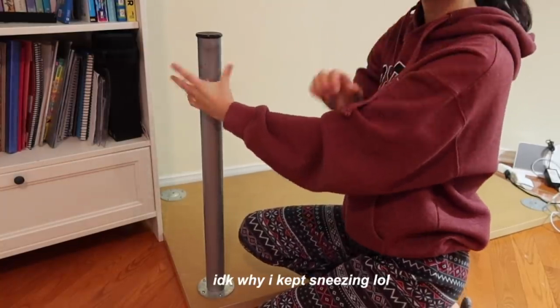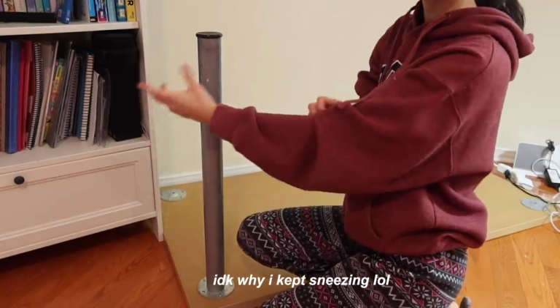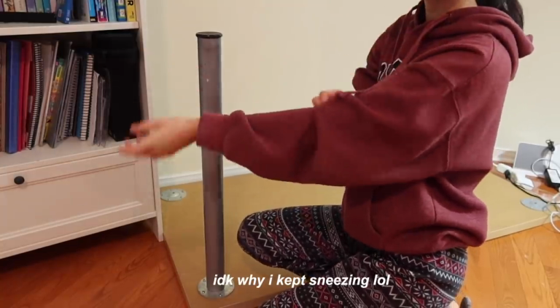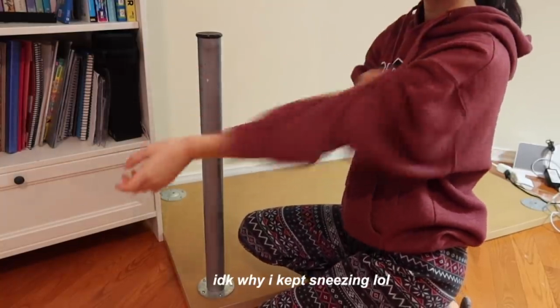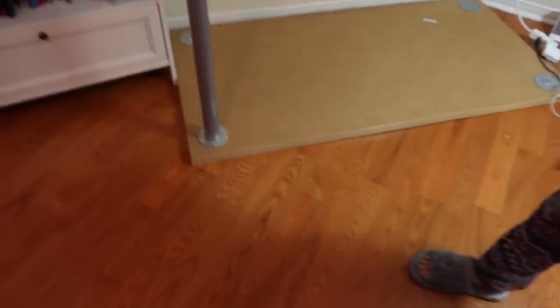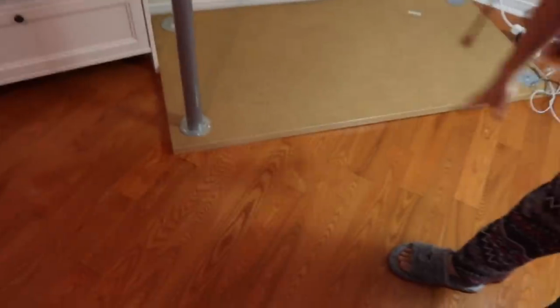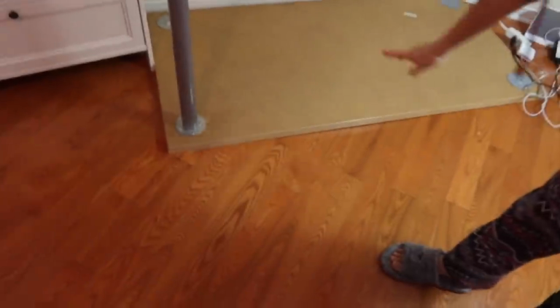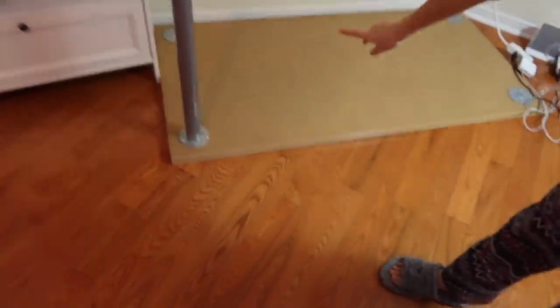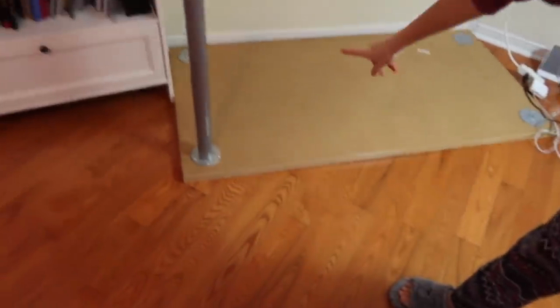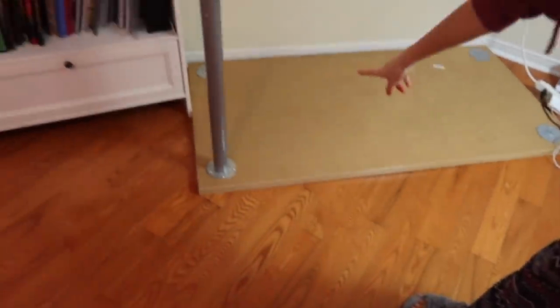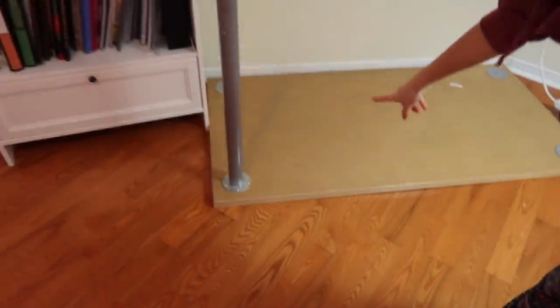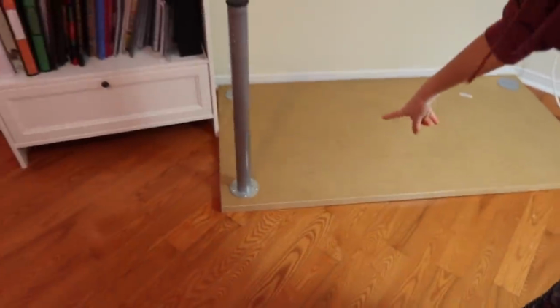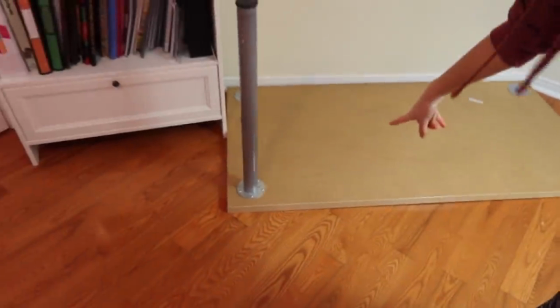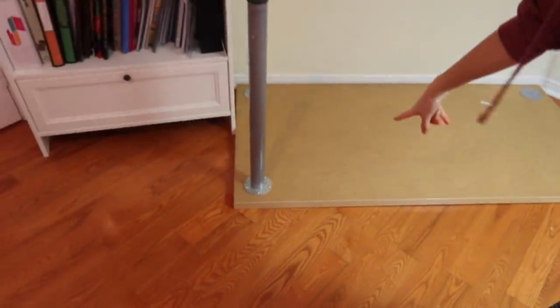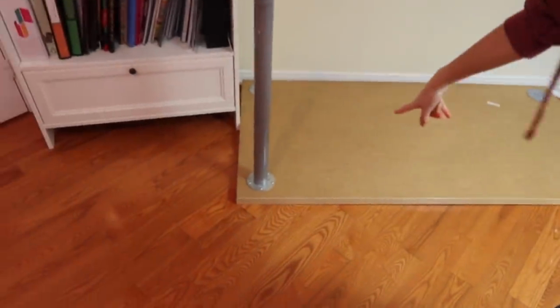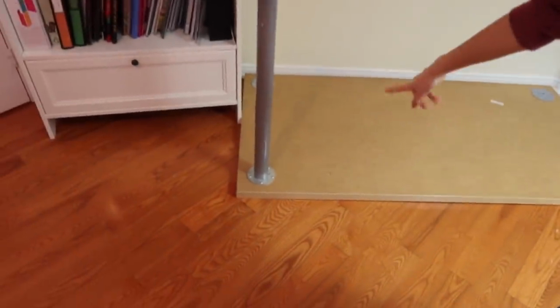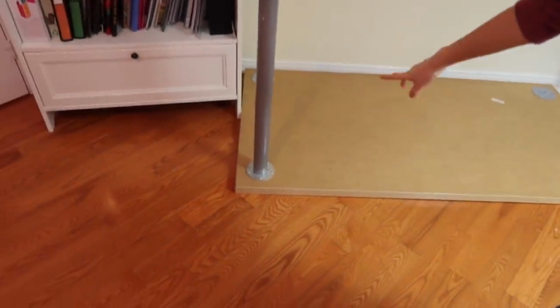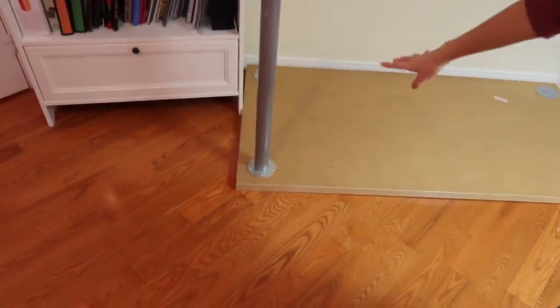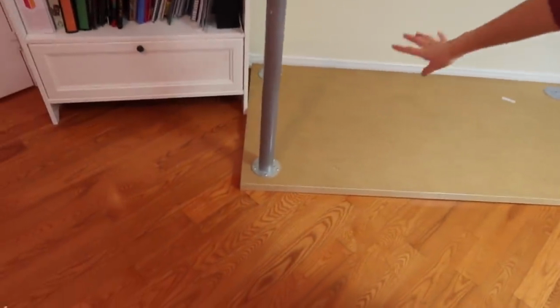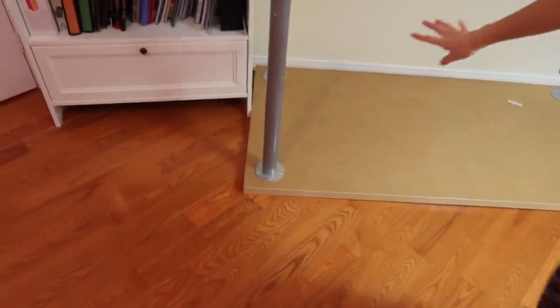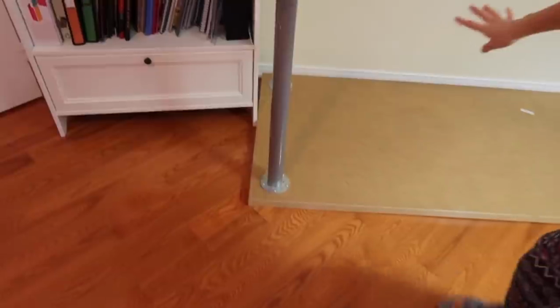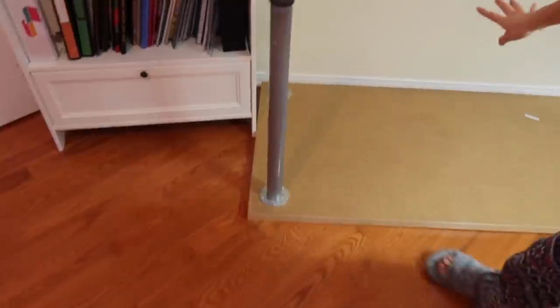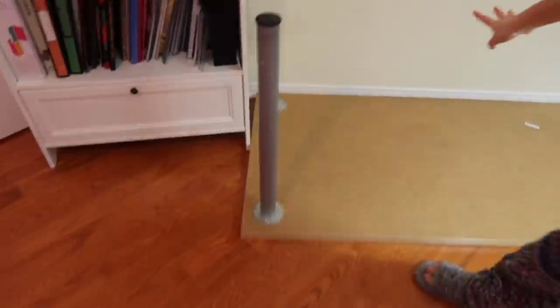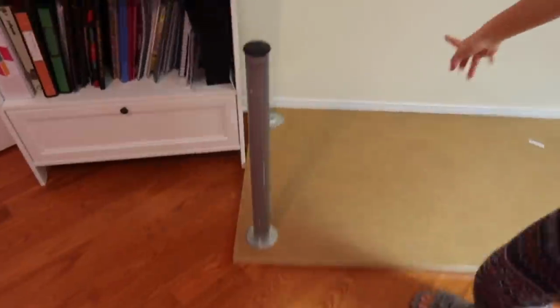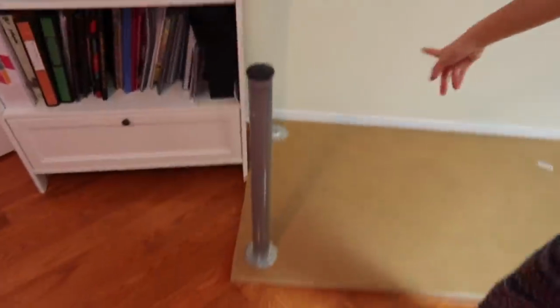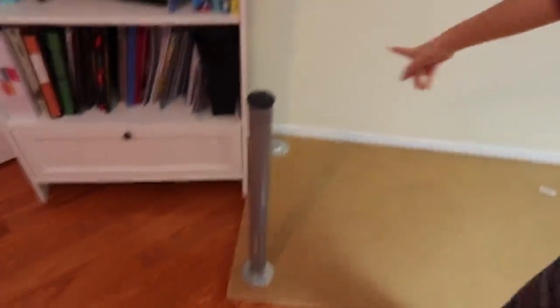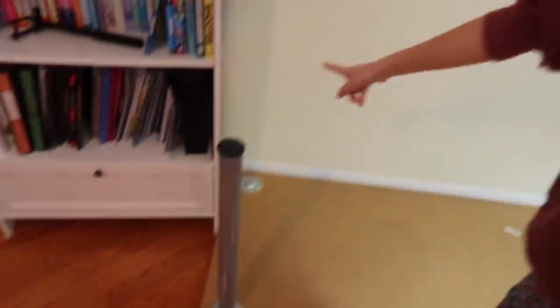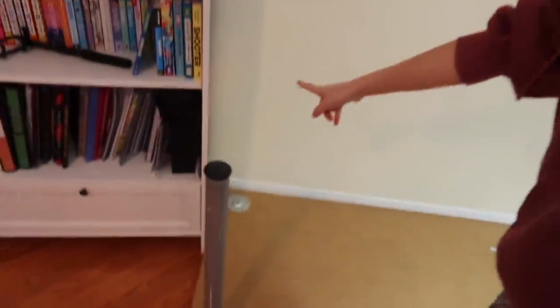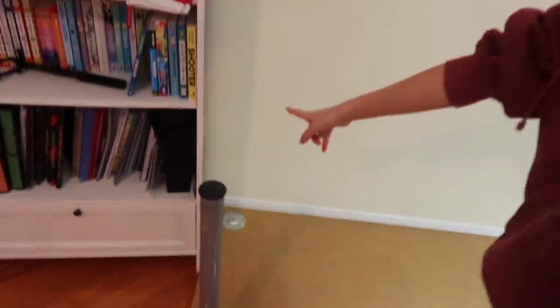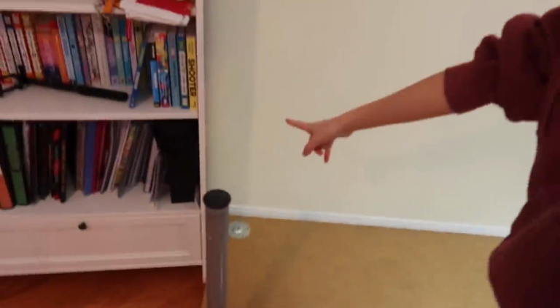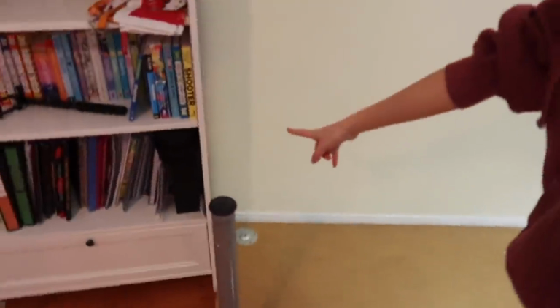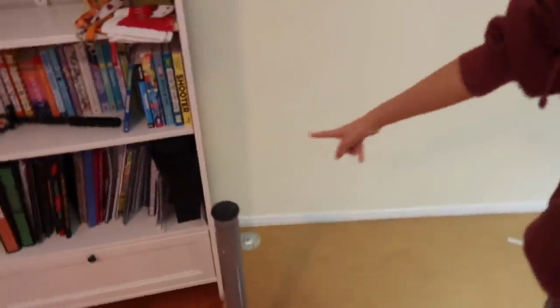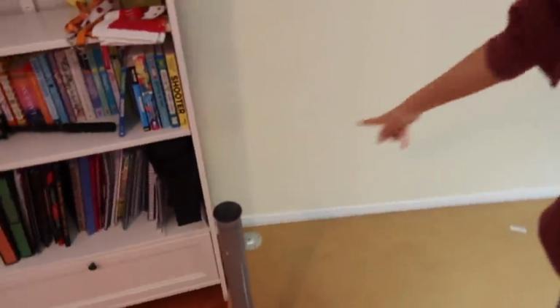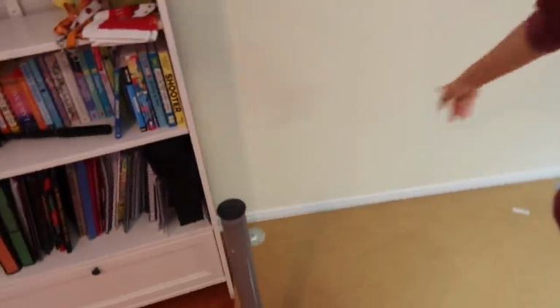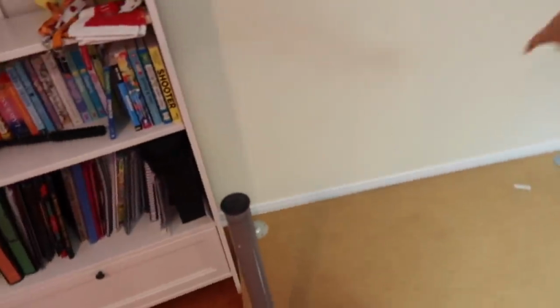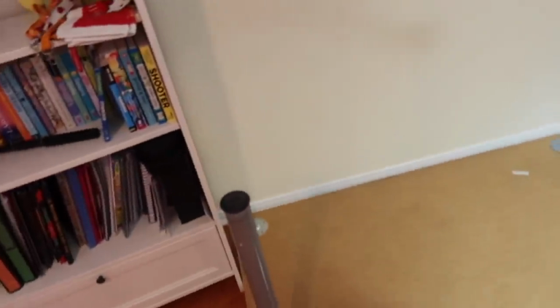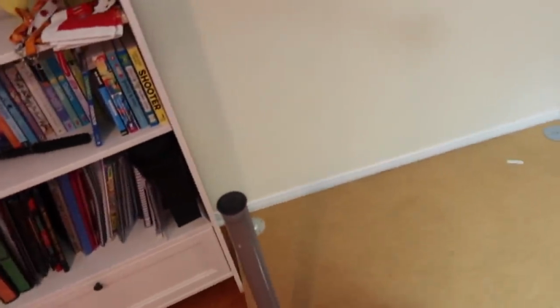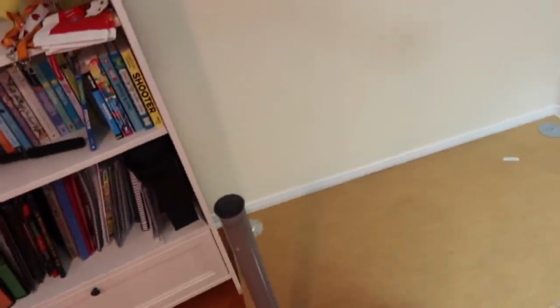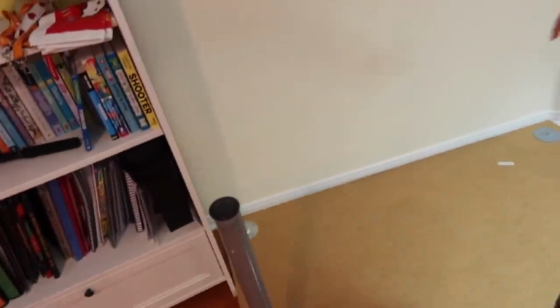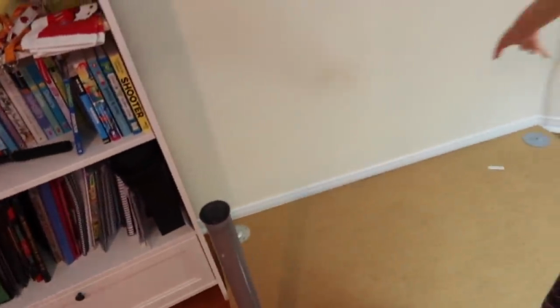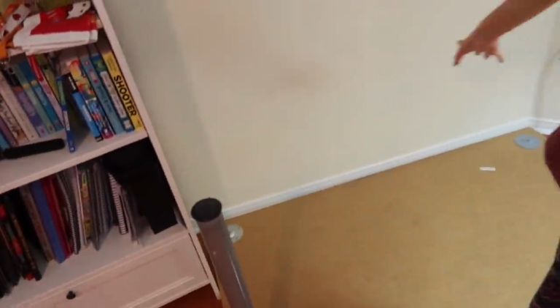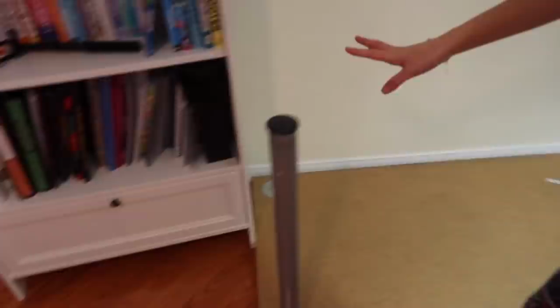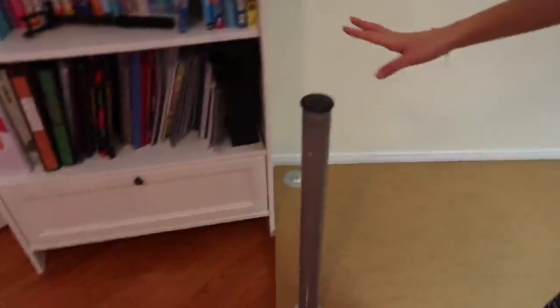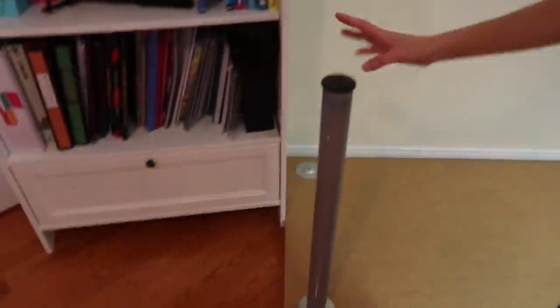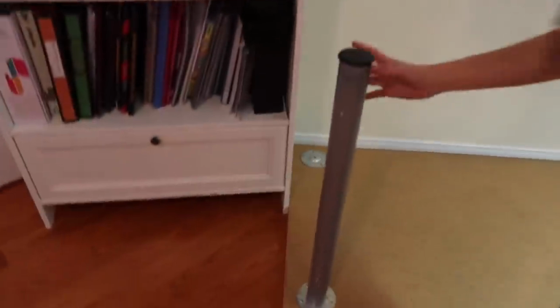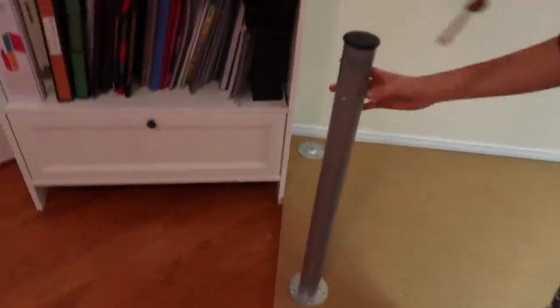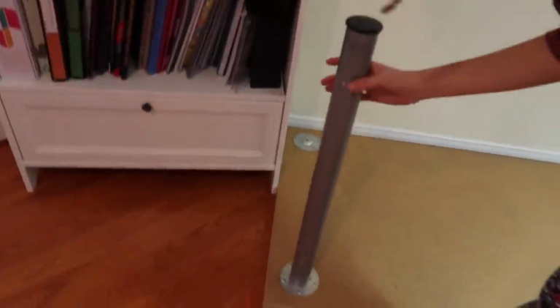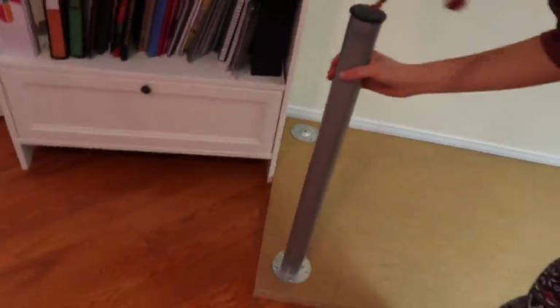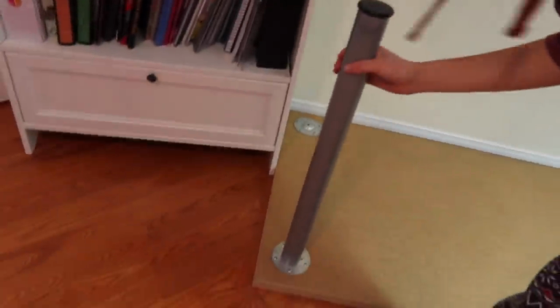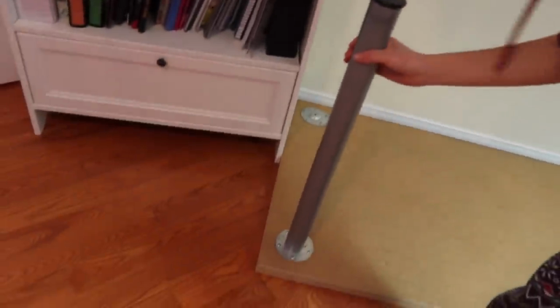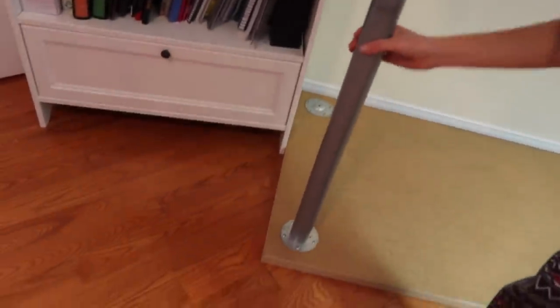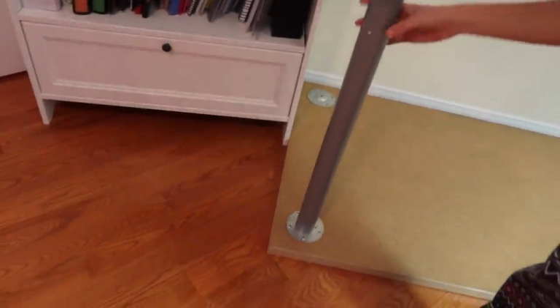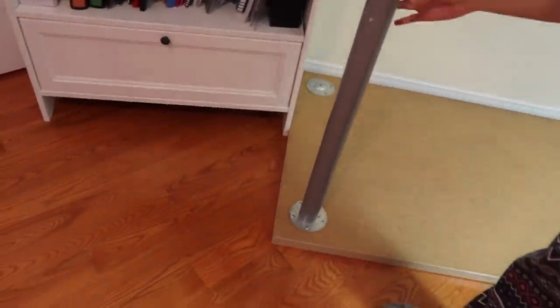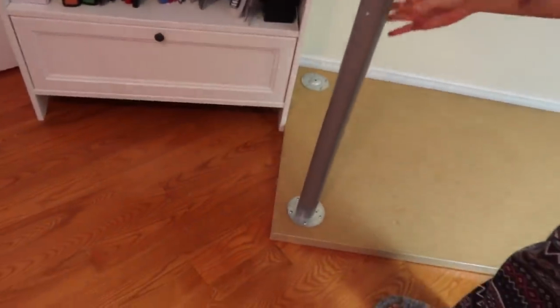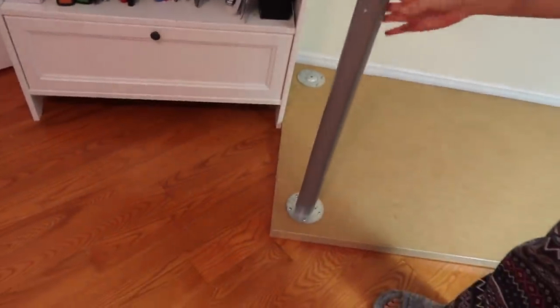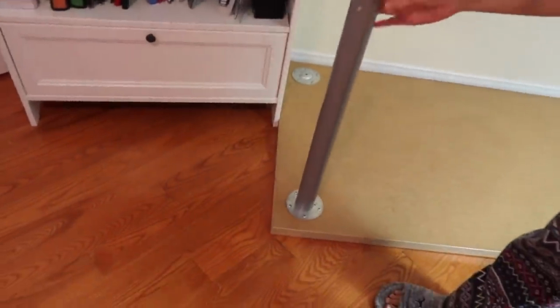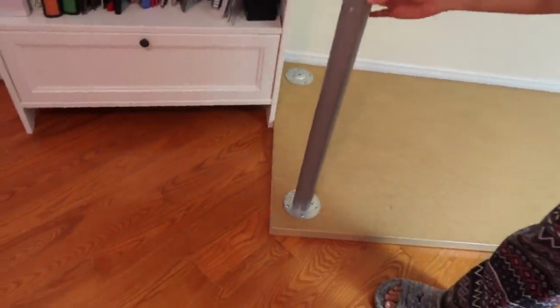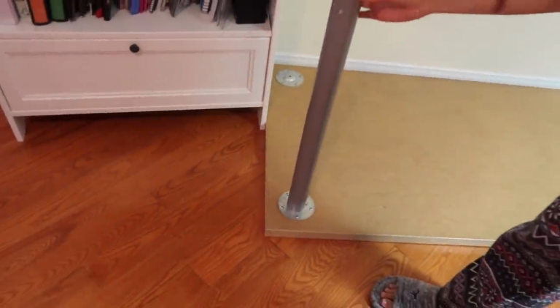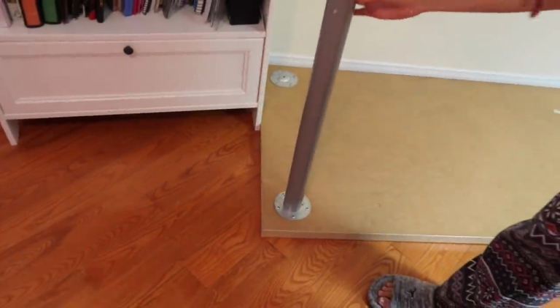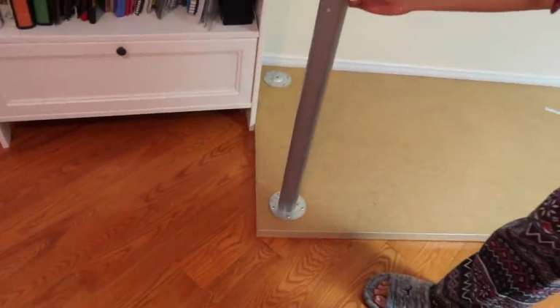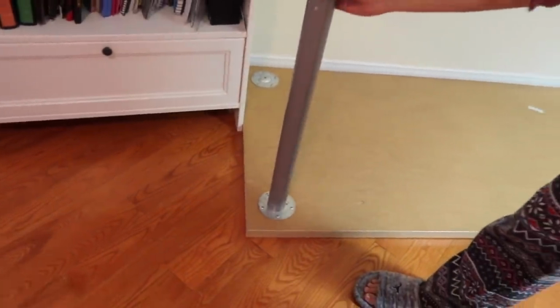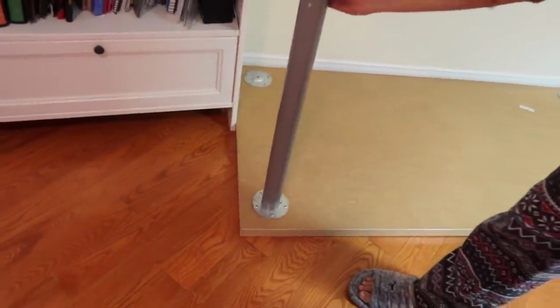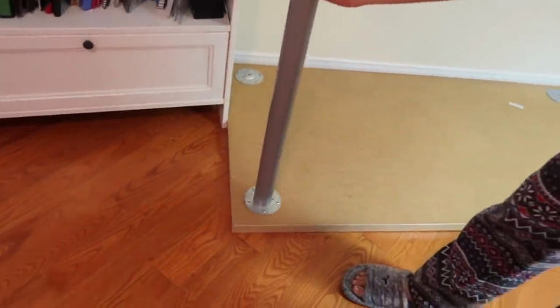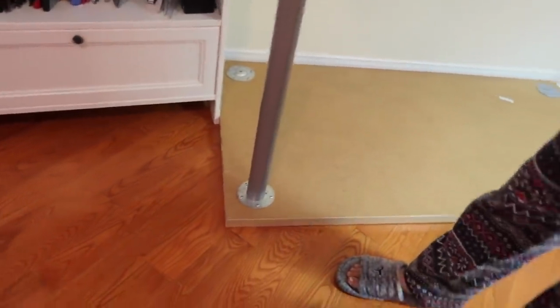This is the new desk. We got it to fit in this area and now I just have to put the legs on.